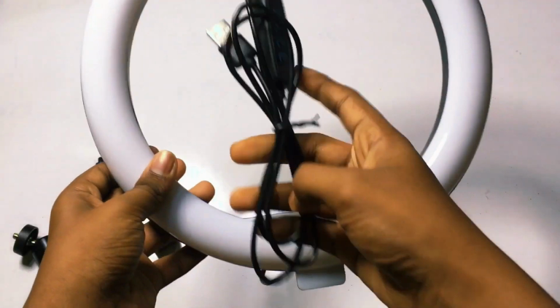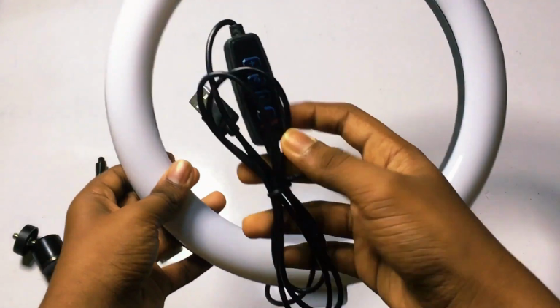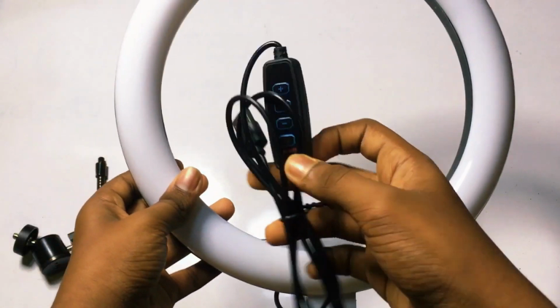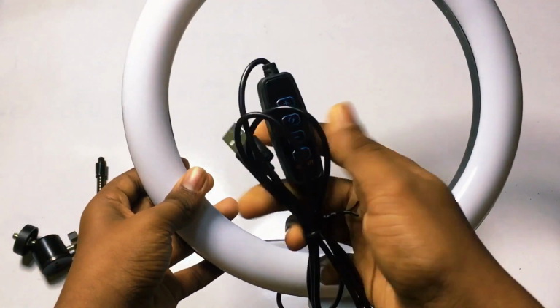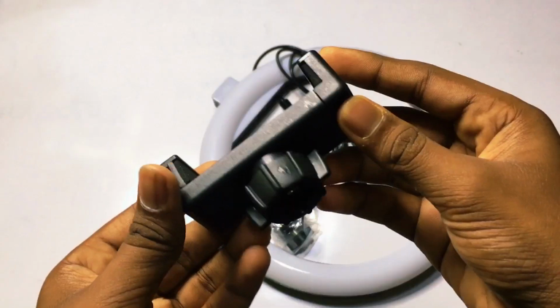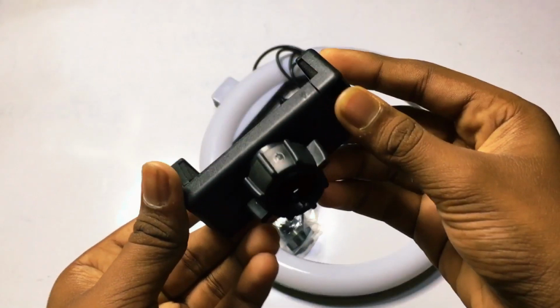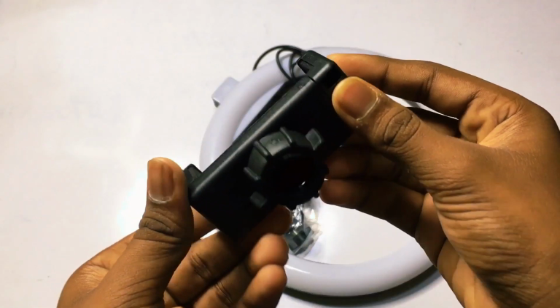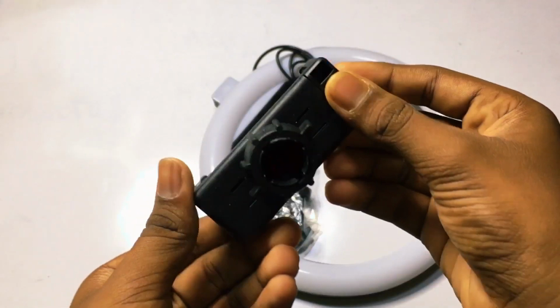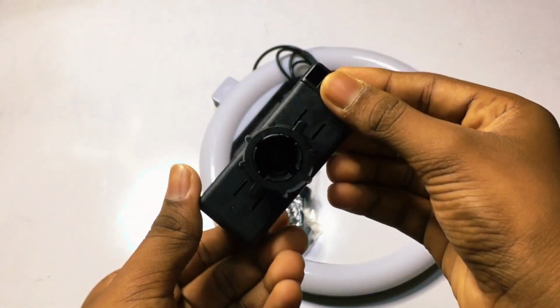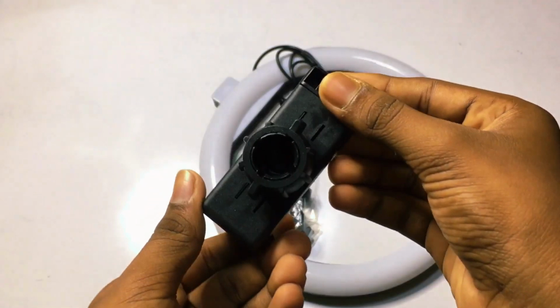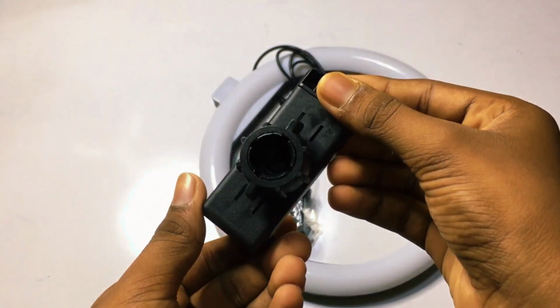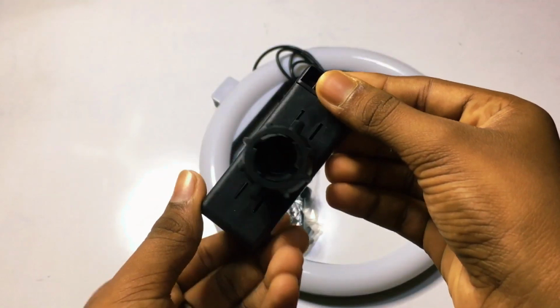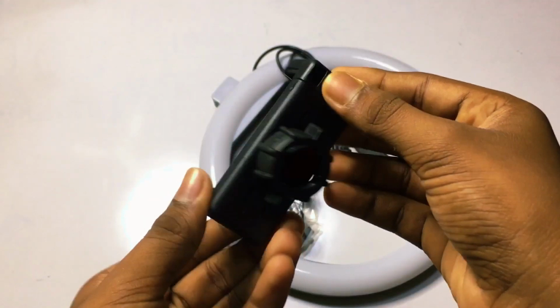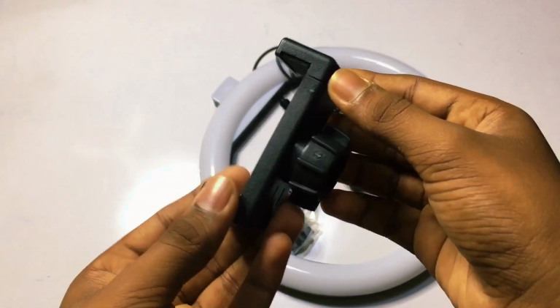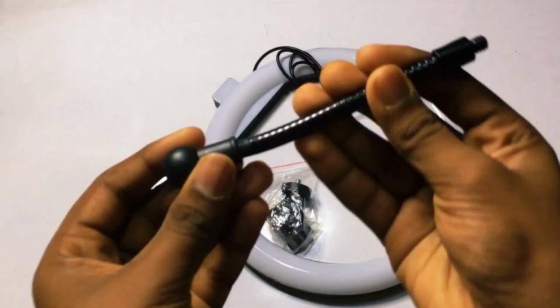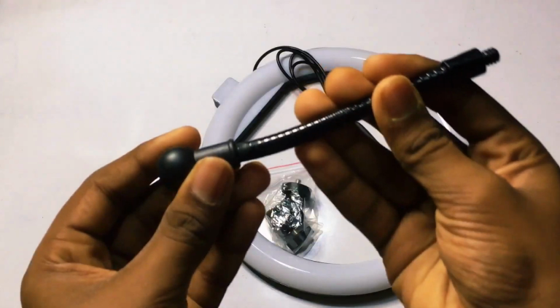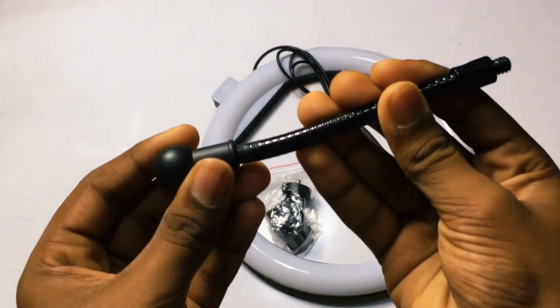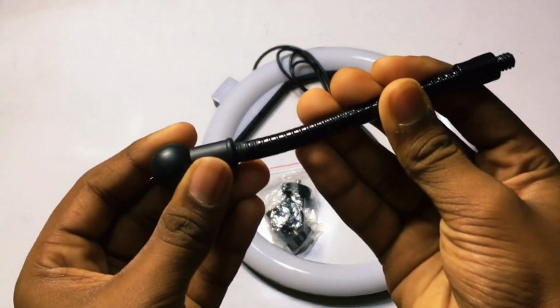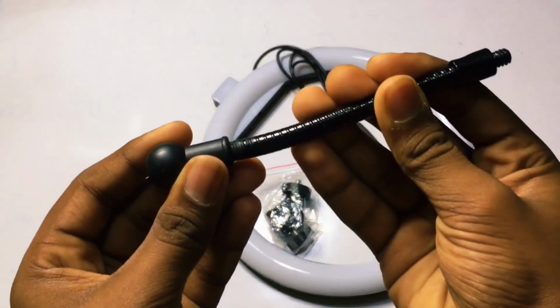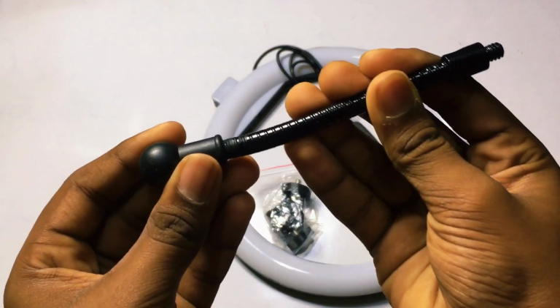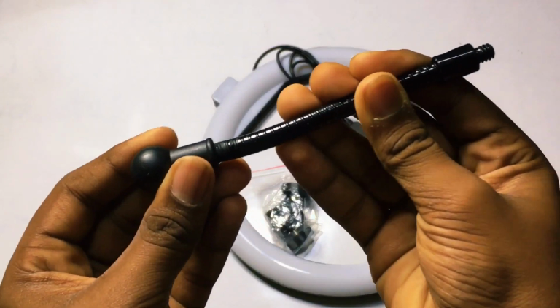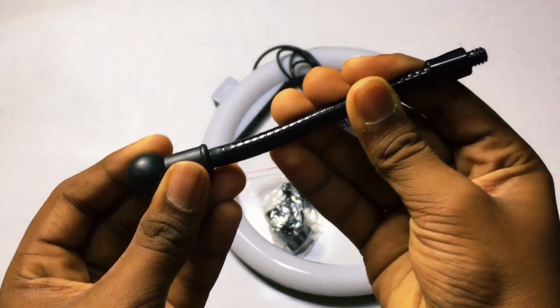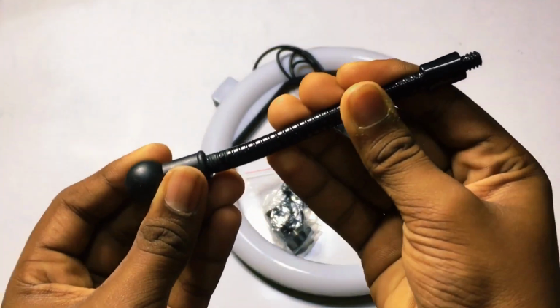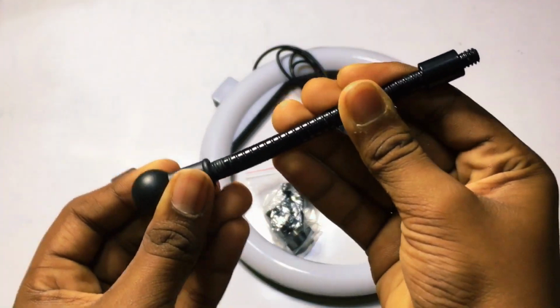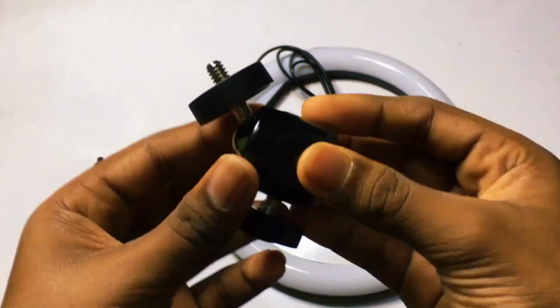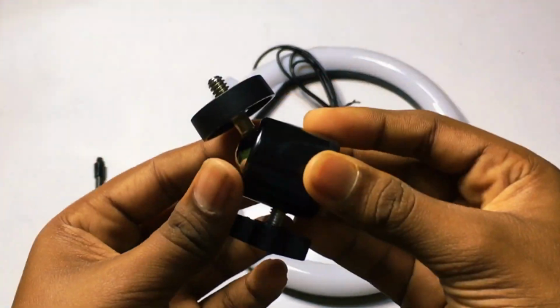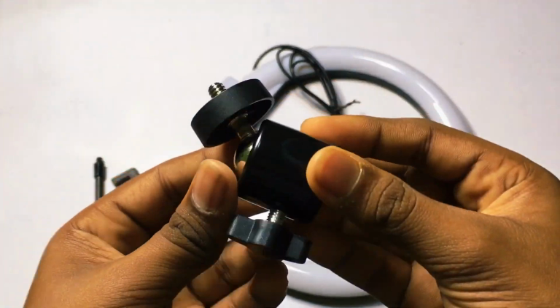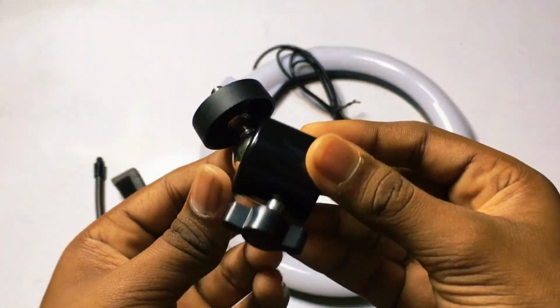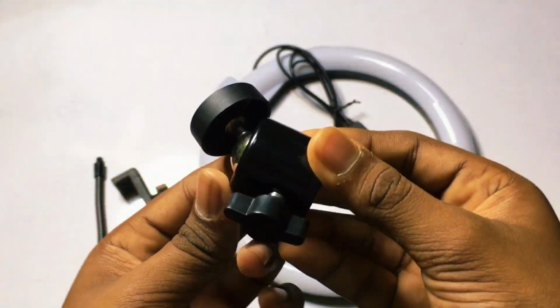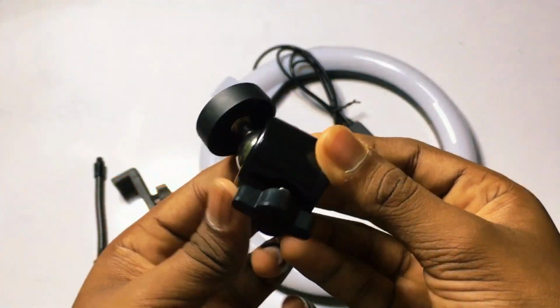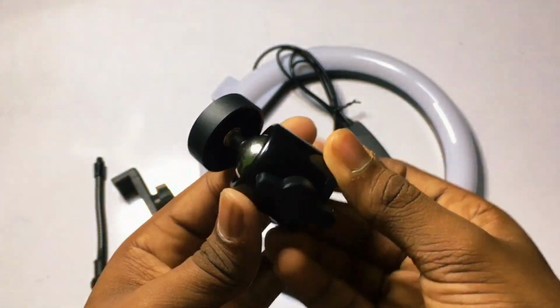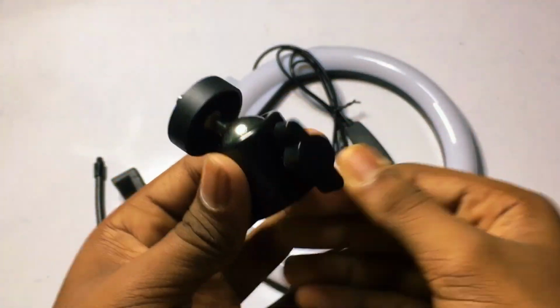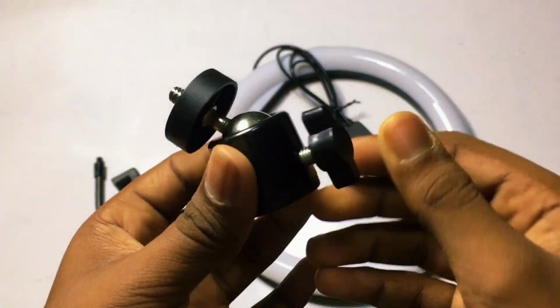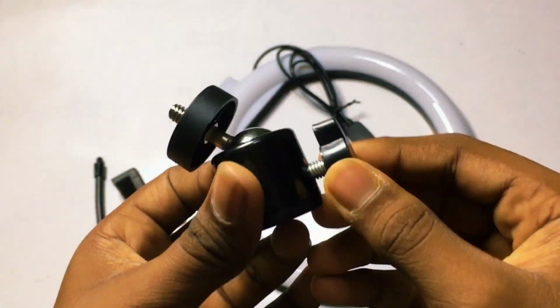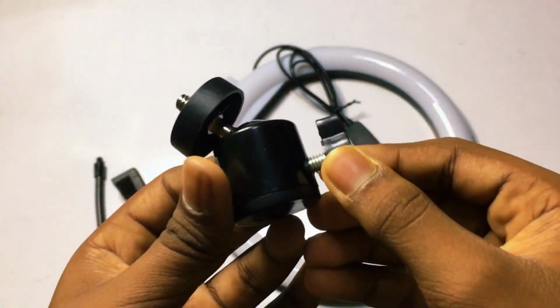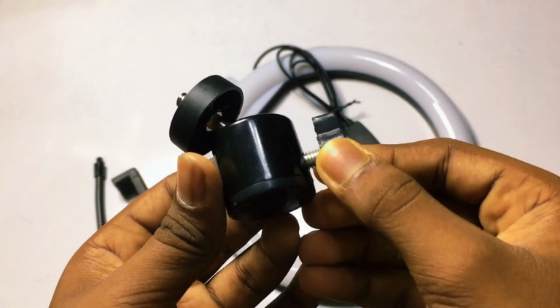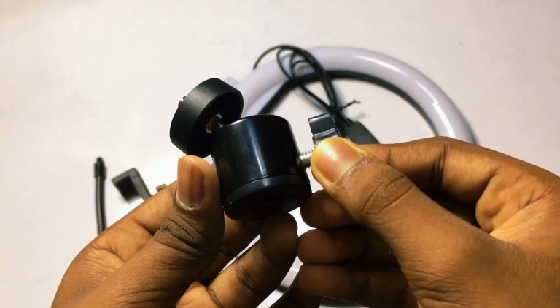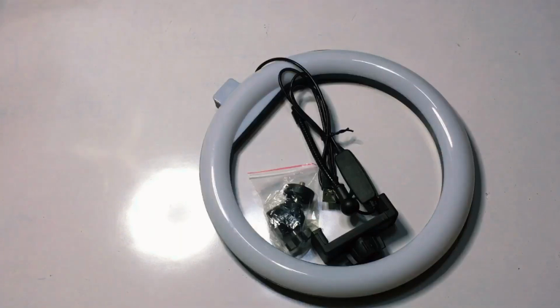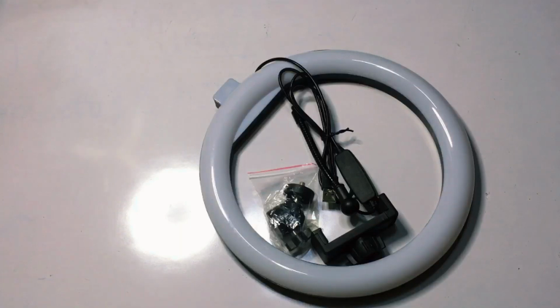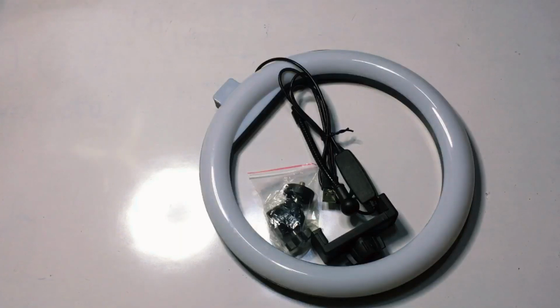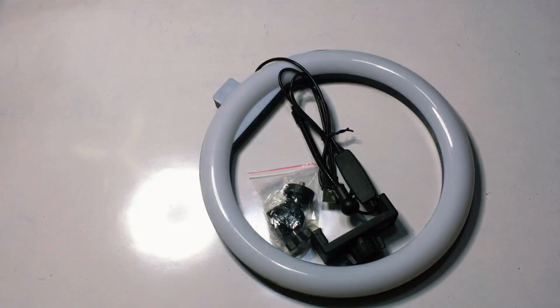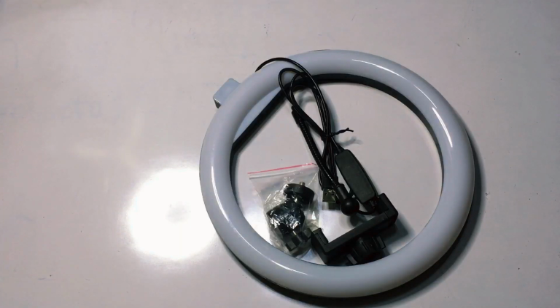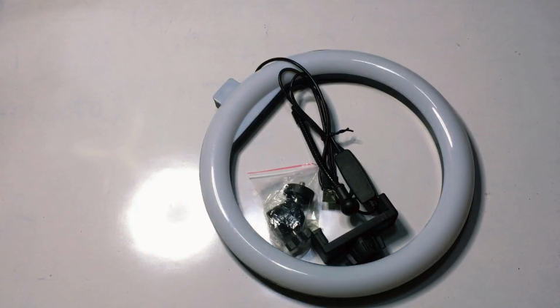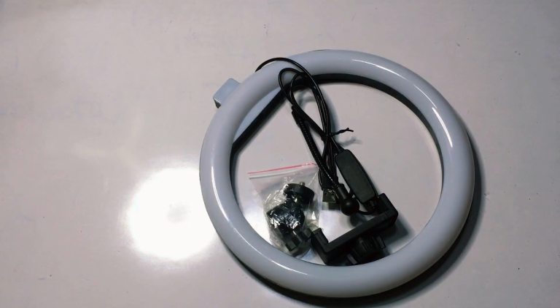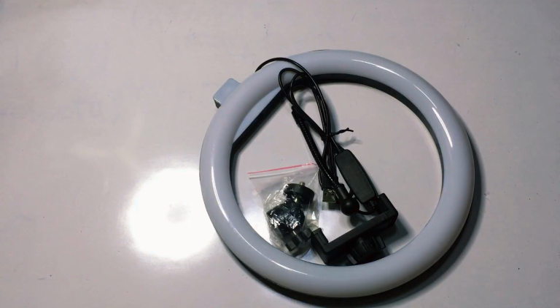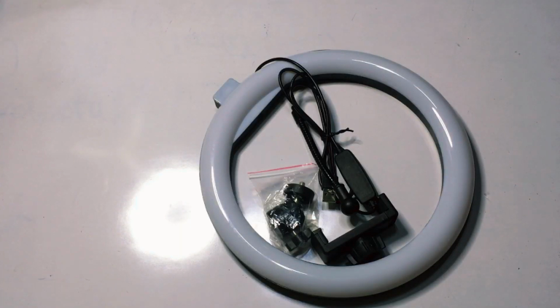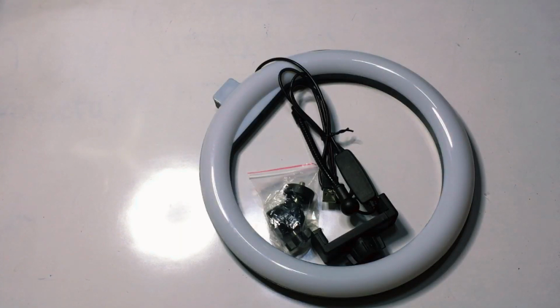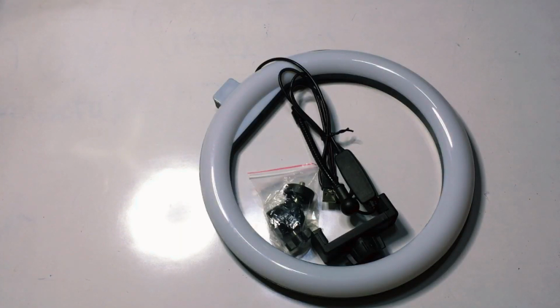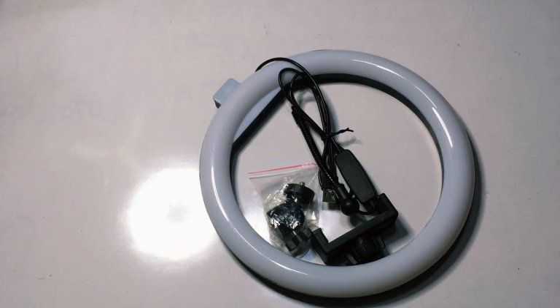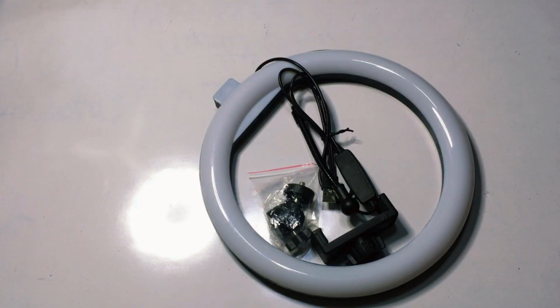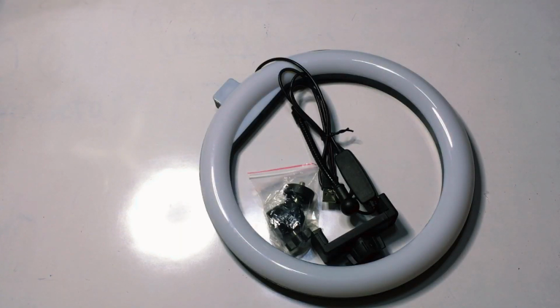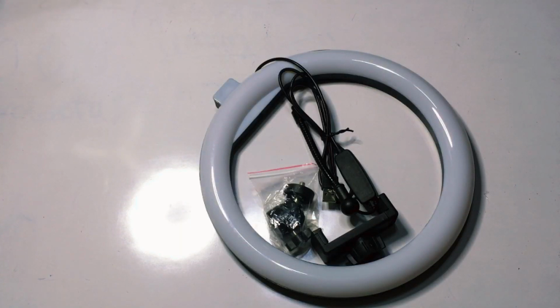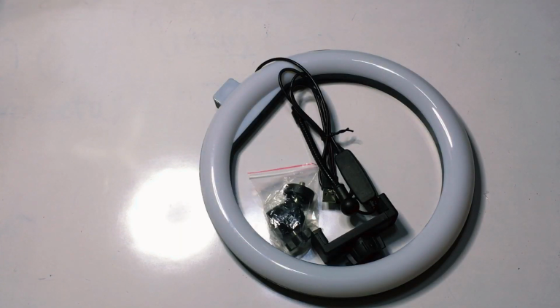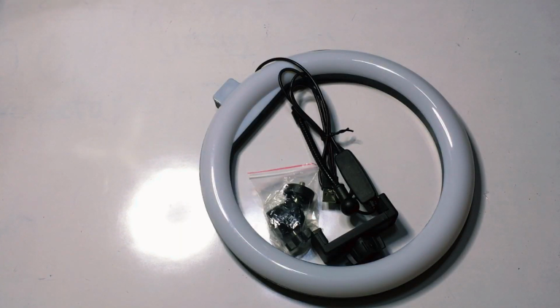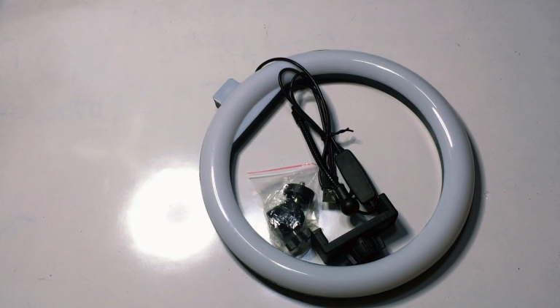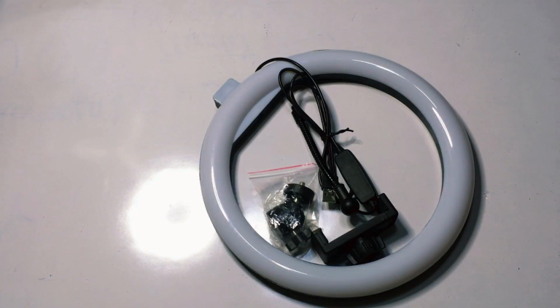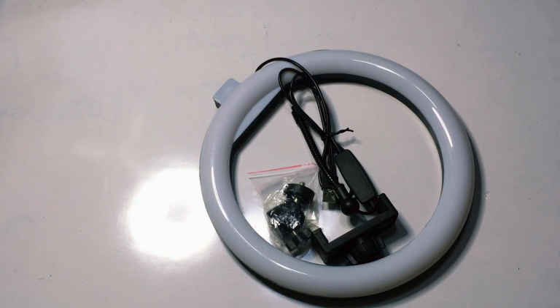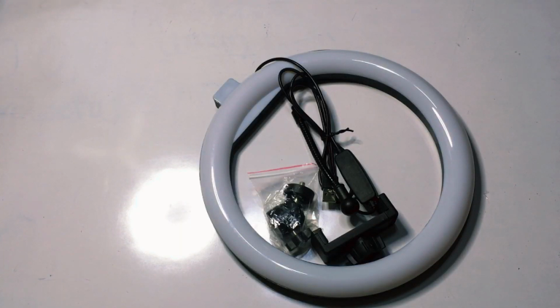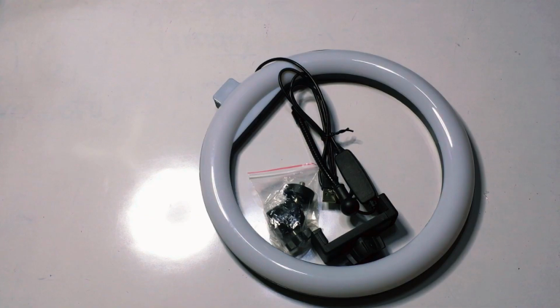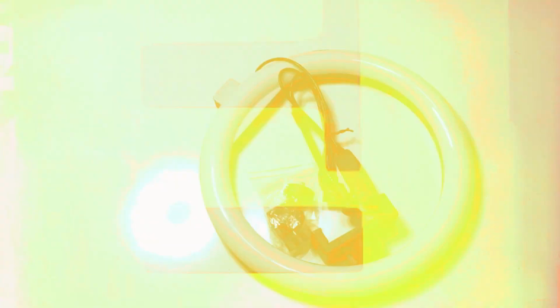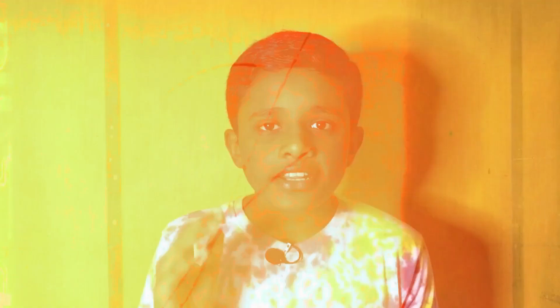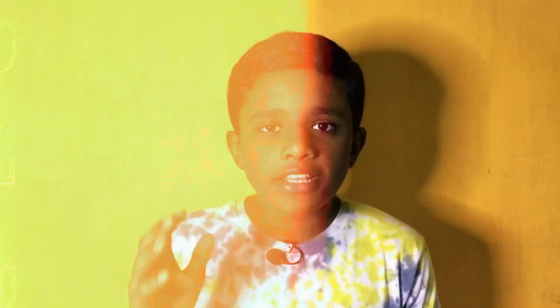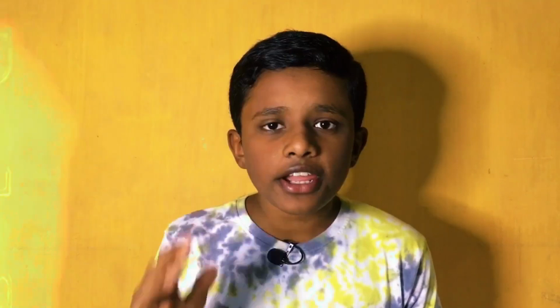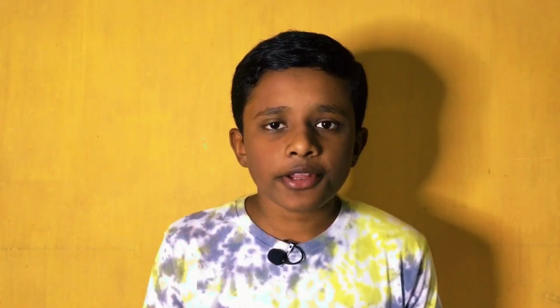Inside the box we have: a phone mount, a clip, a wall head, and the ring light itself. This is what comes in the box.